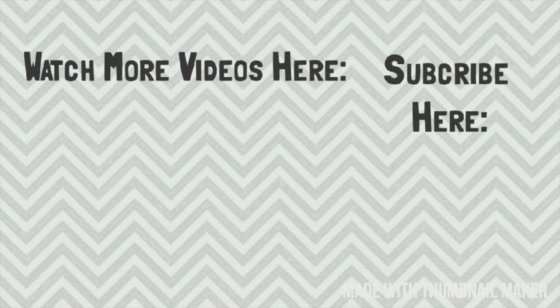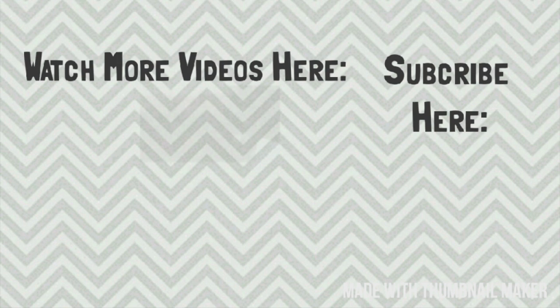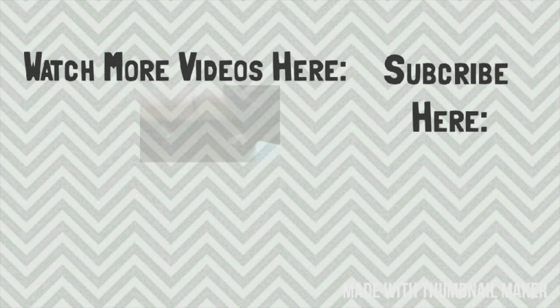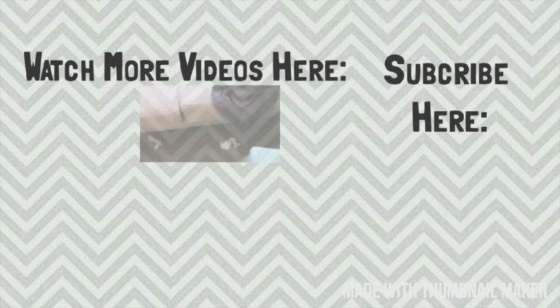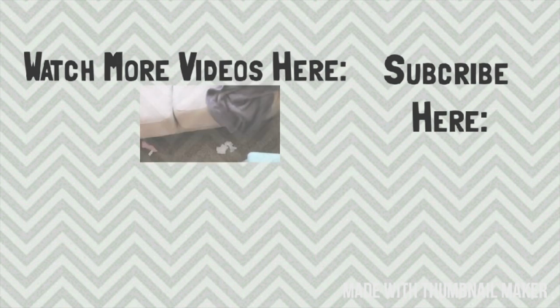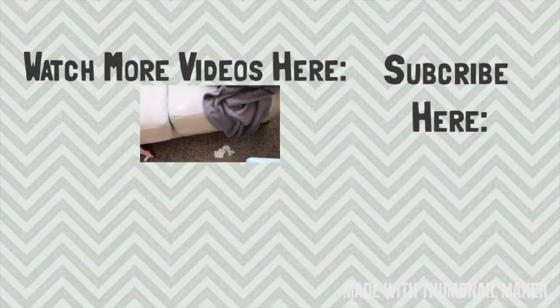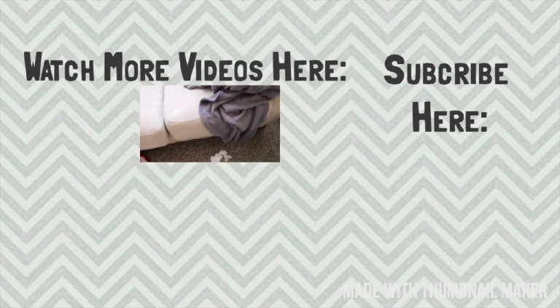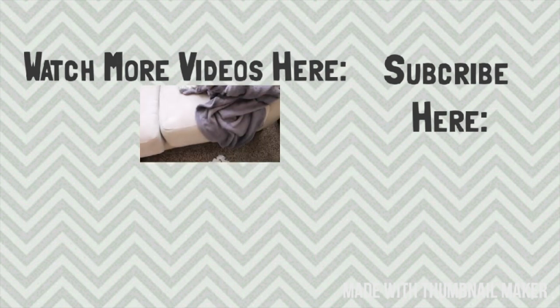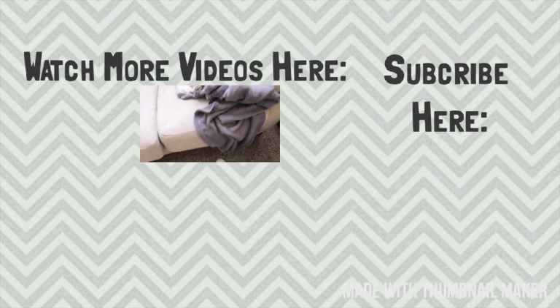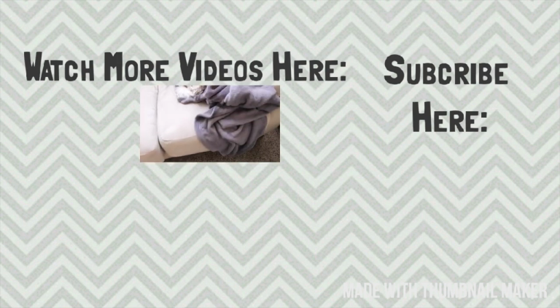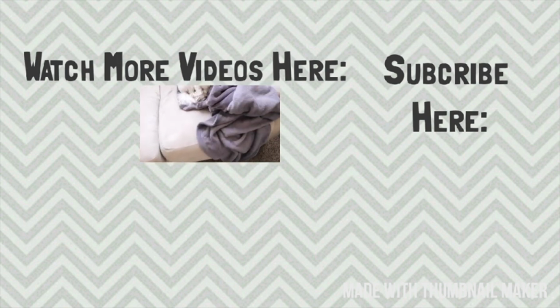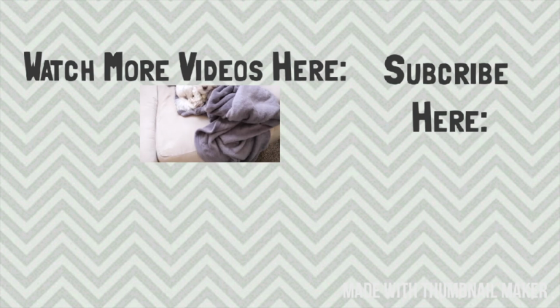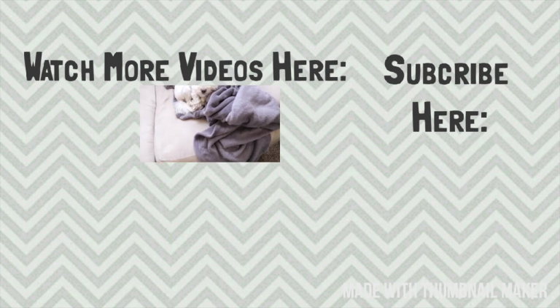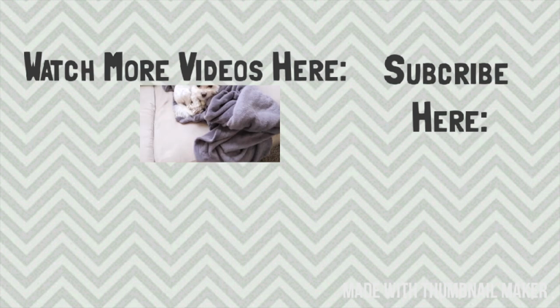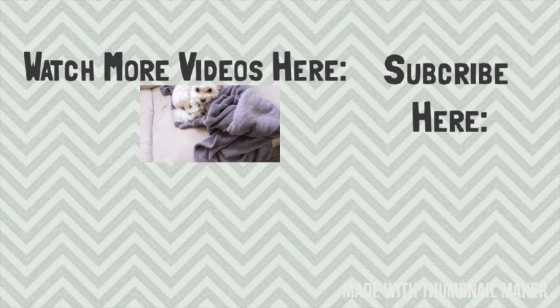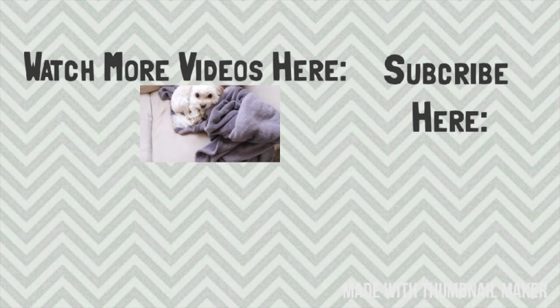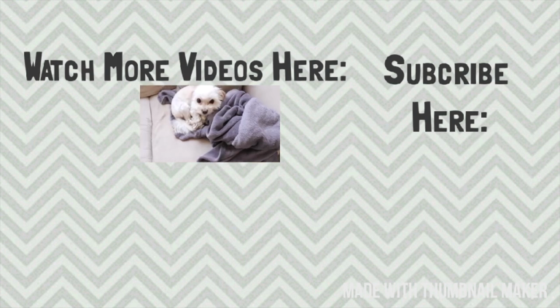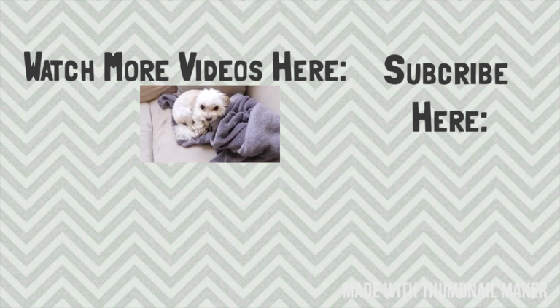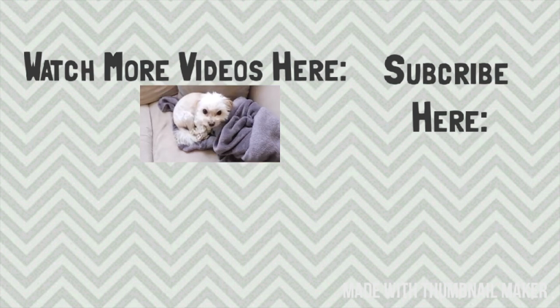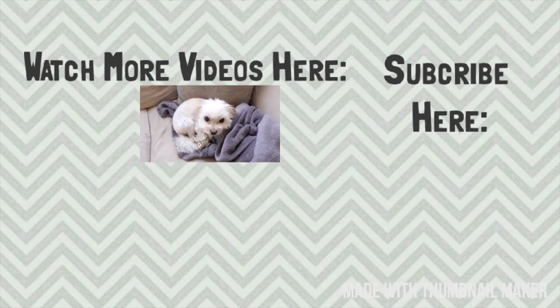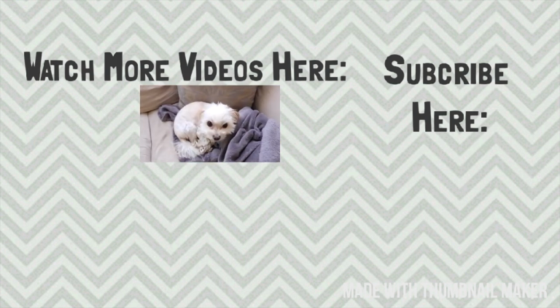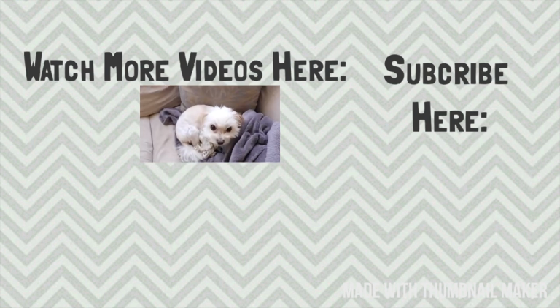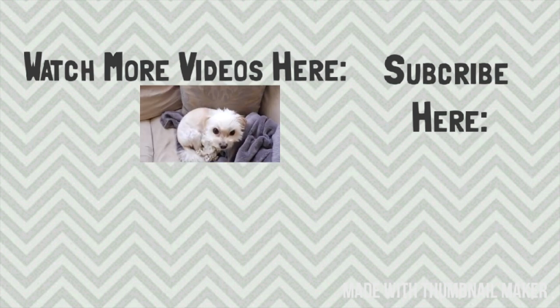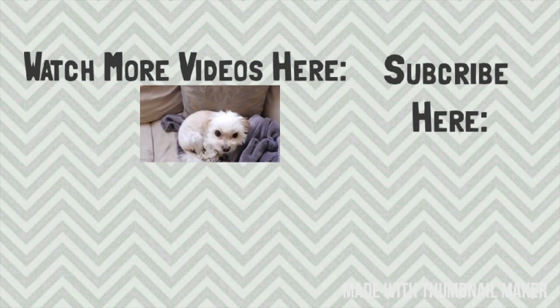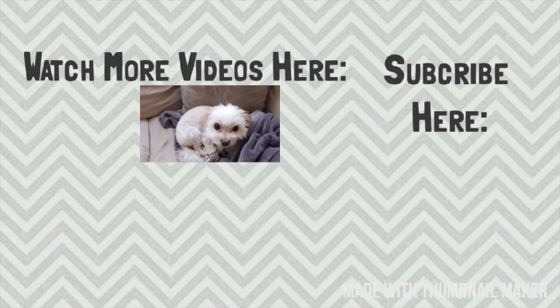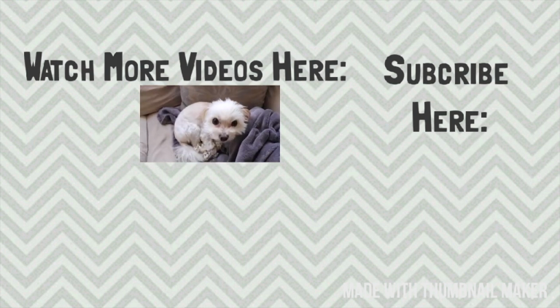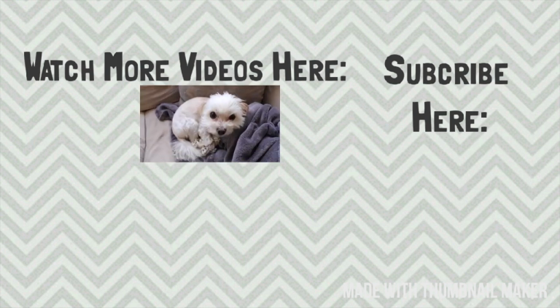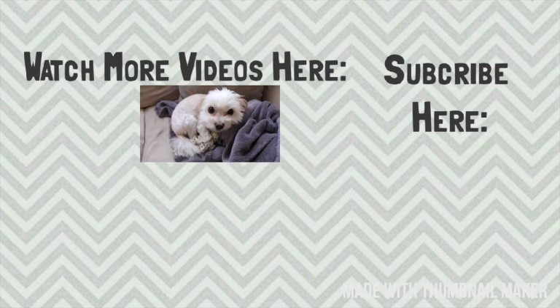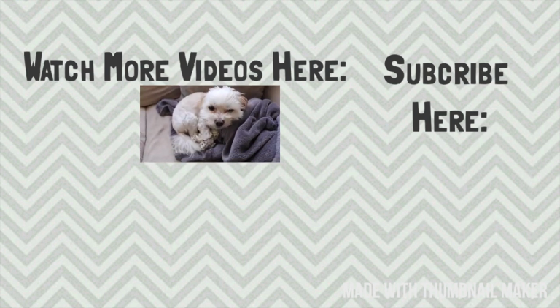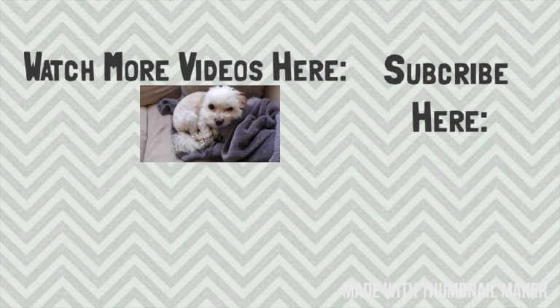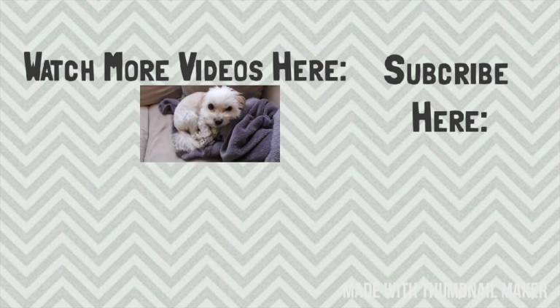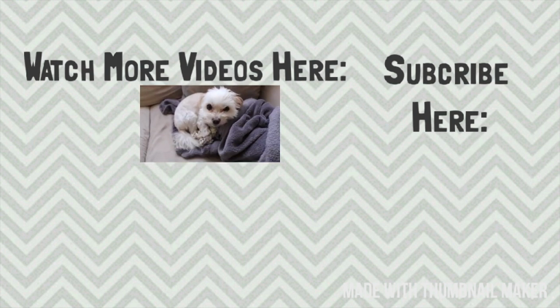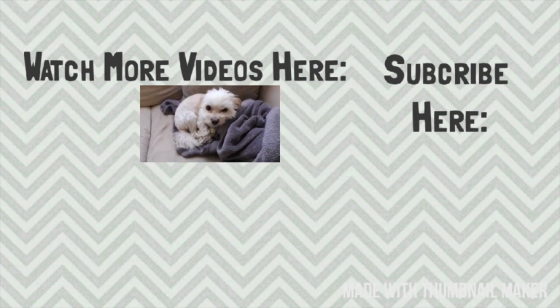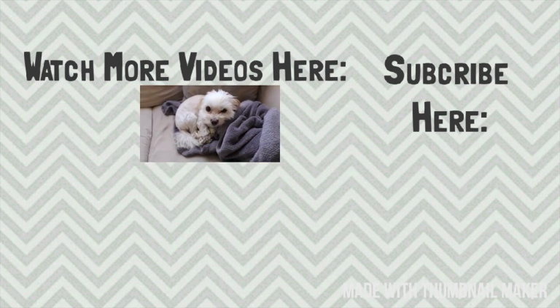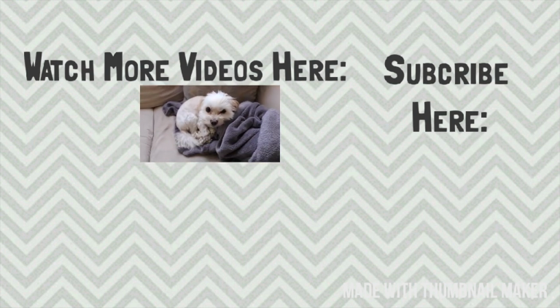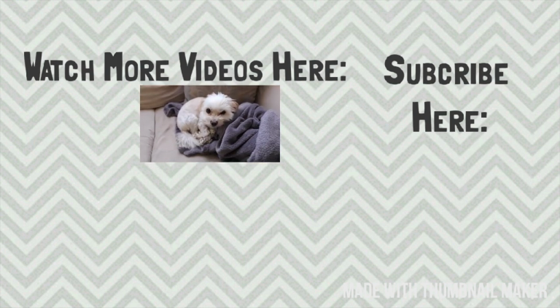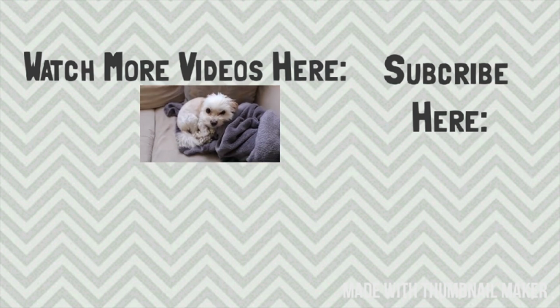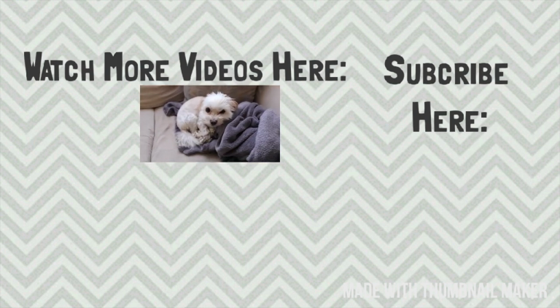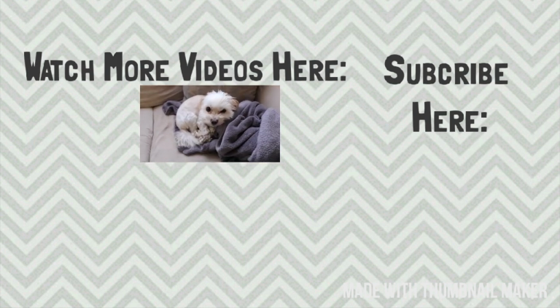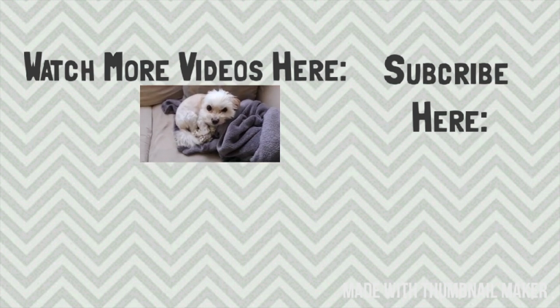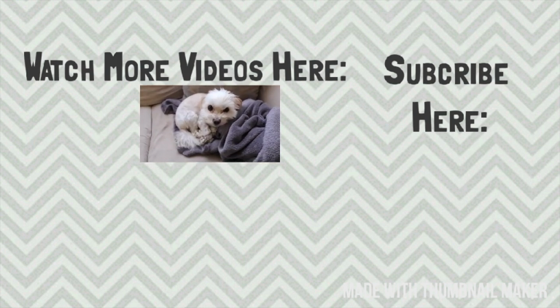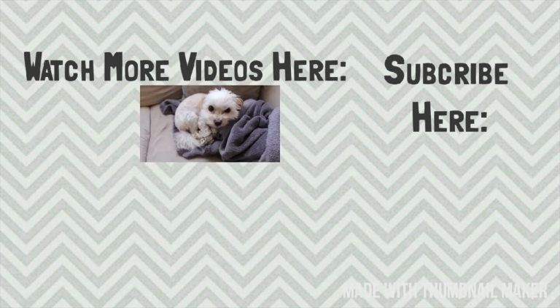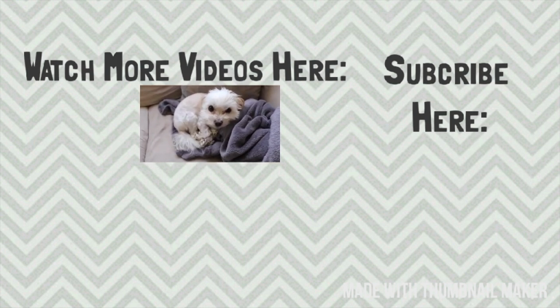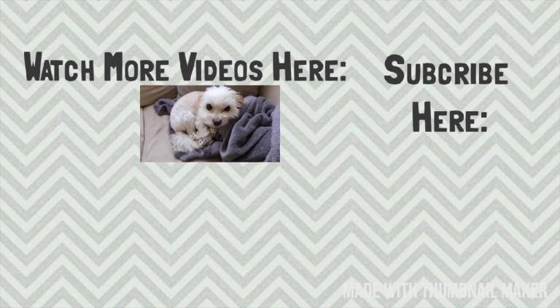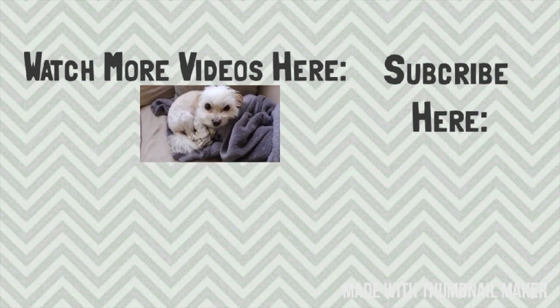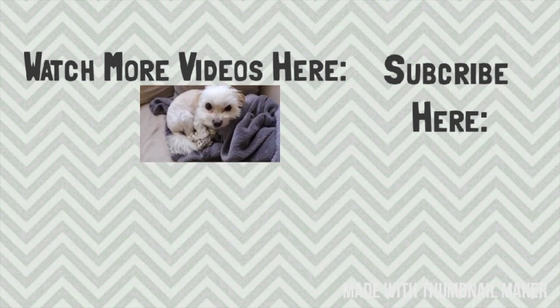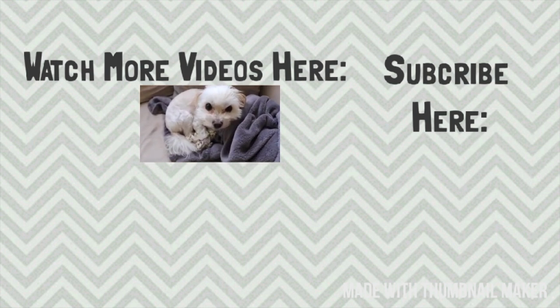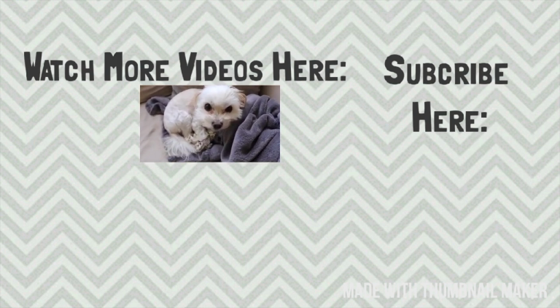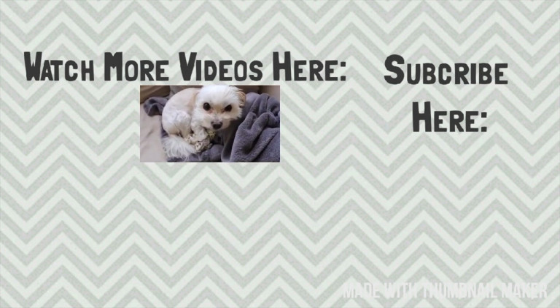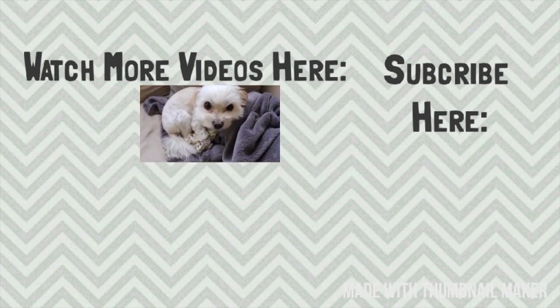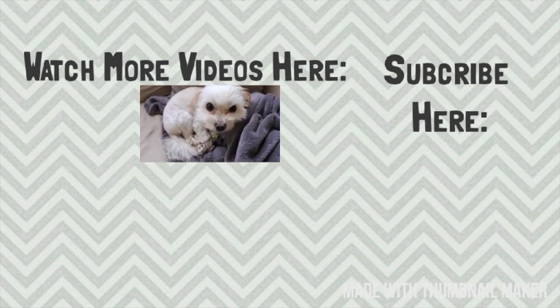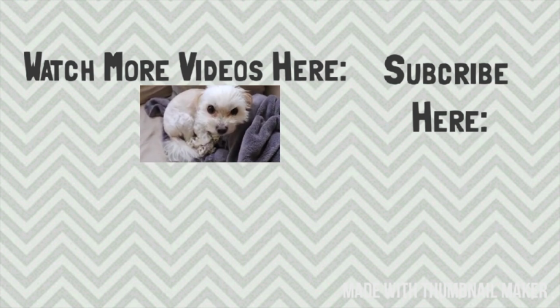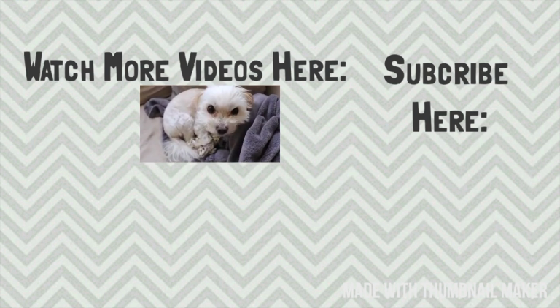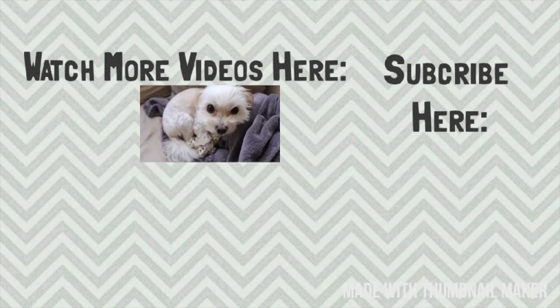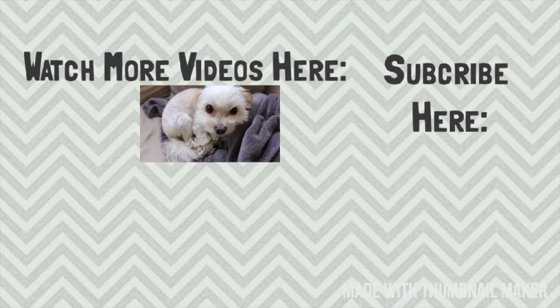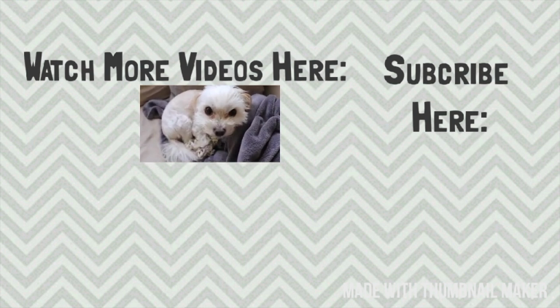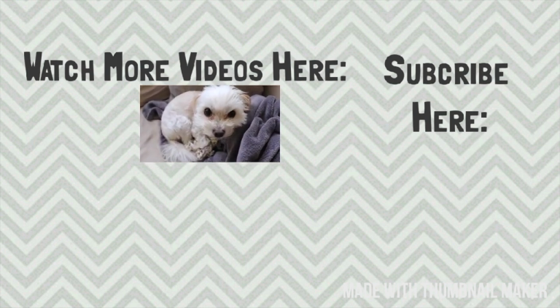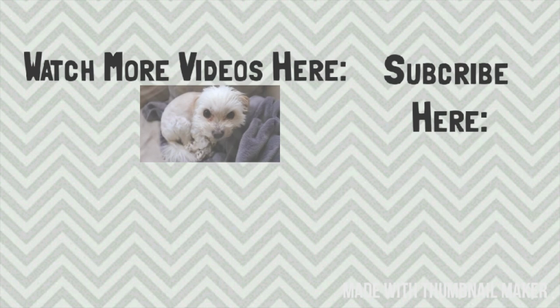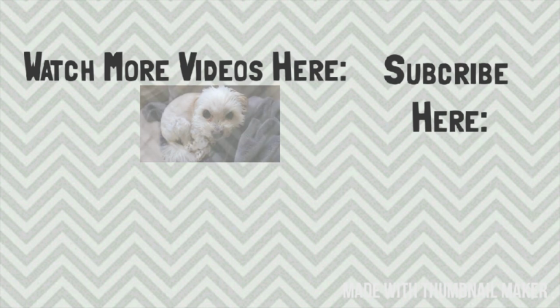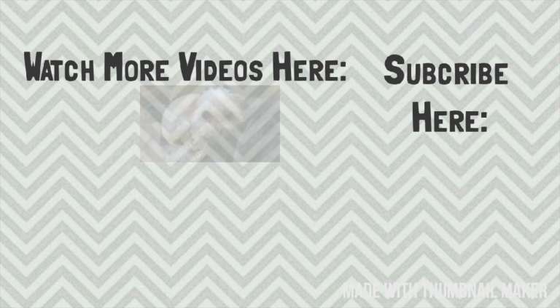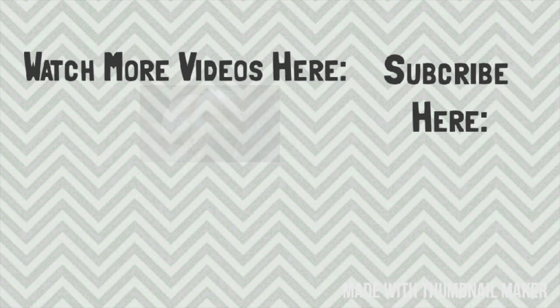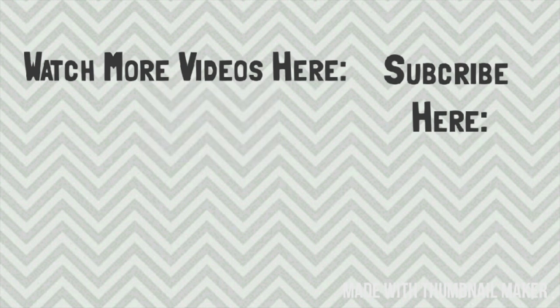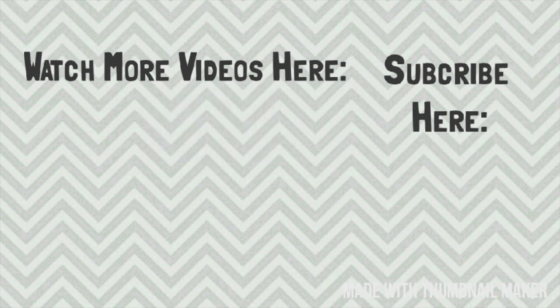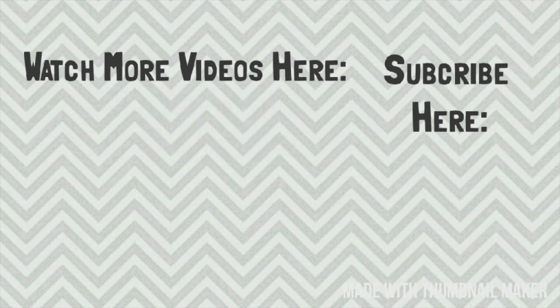Thank you again so much for watching my video. I hope you all have a blessed day and I'll see you all tomorrow. Bye!